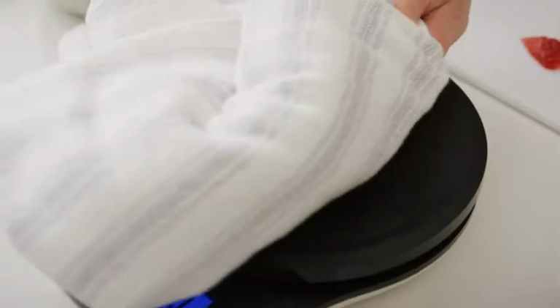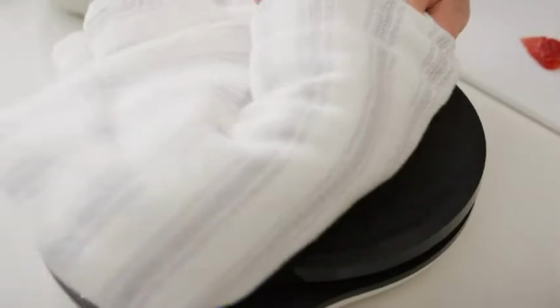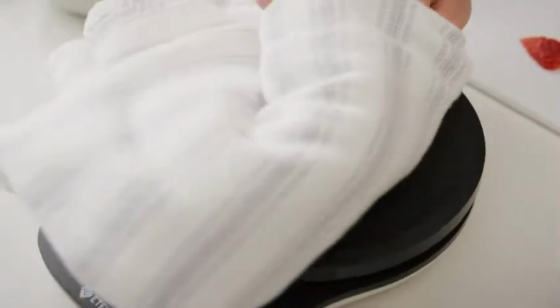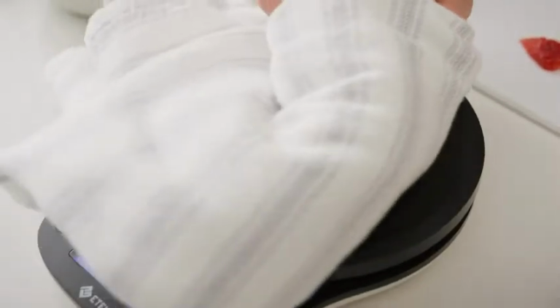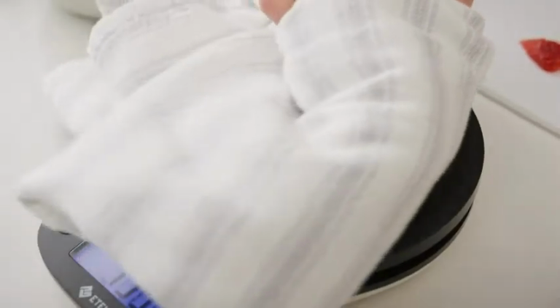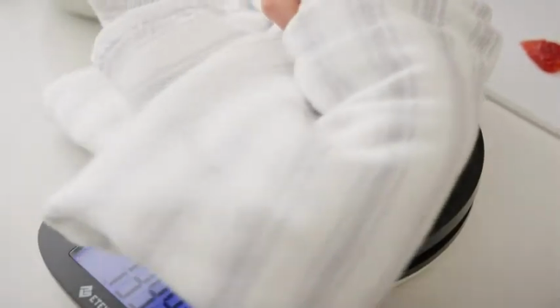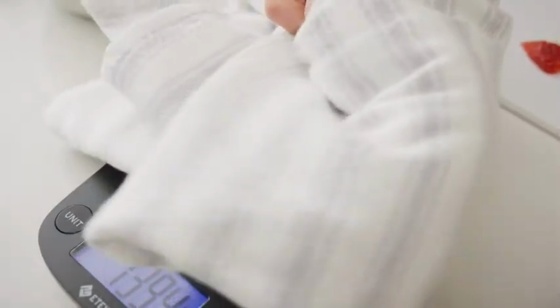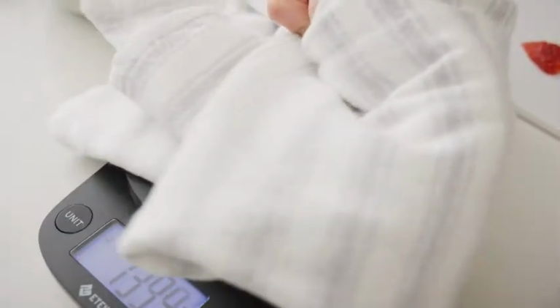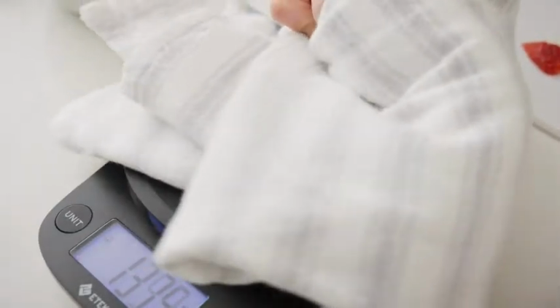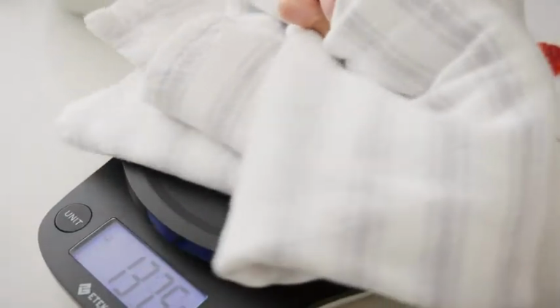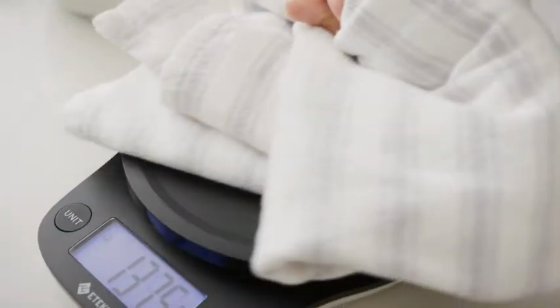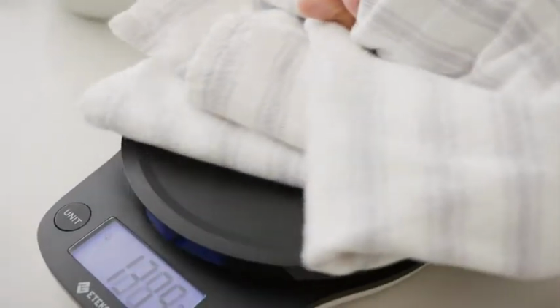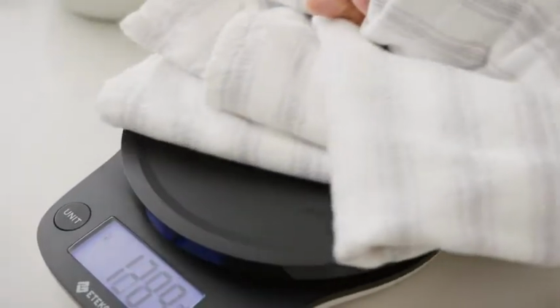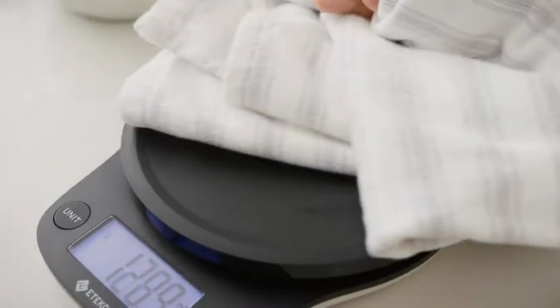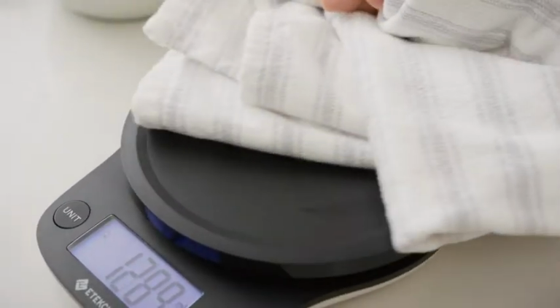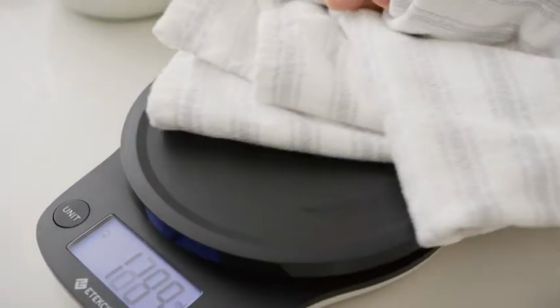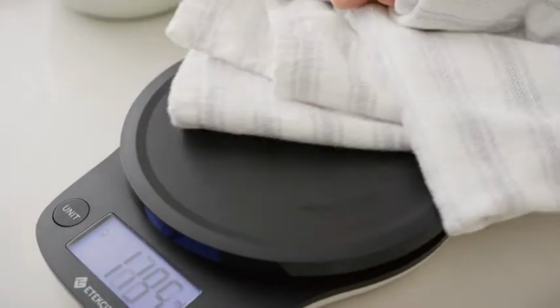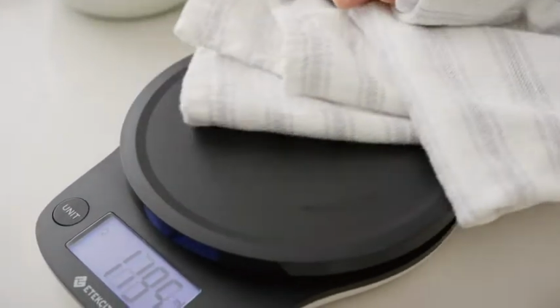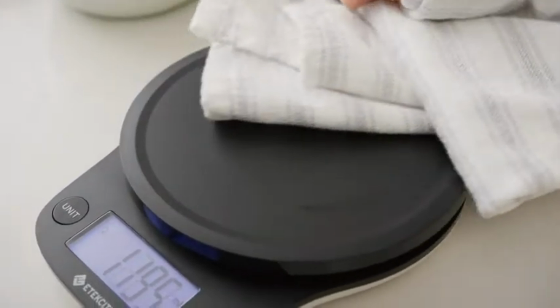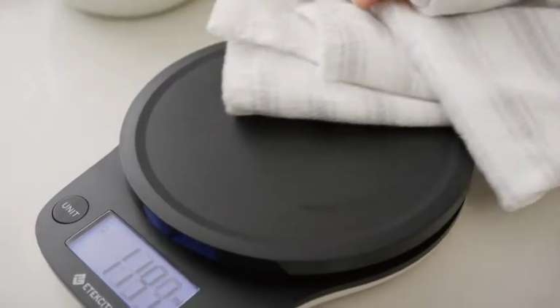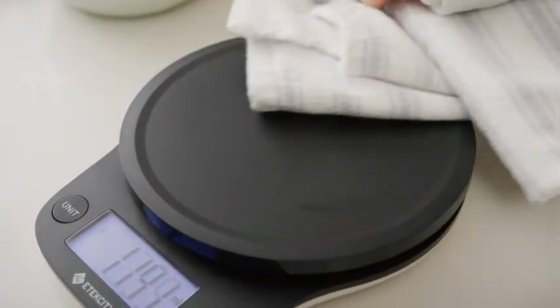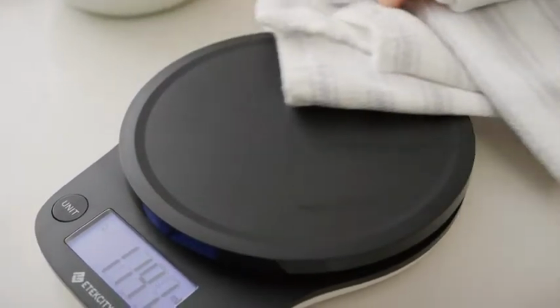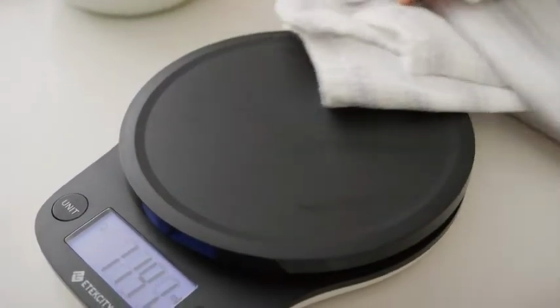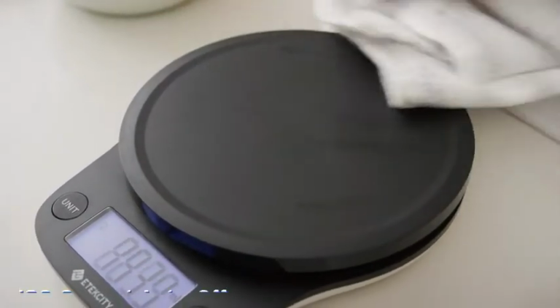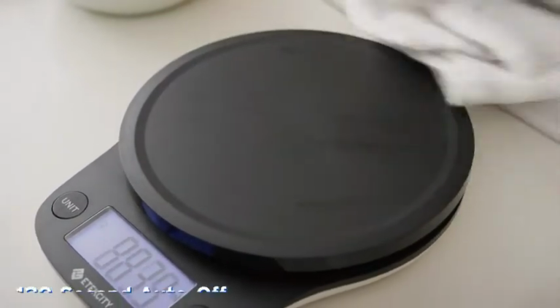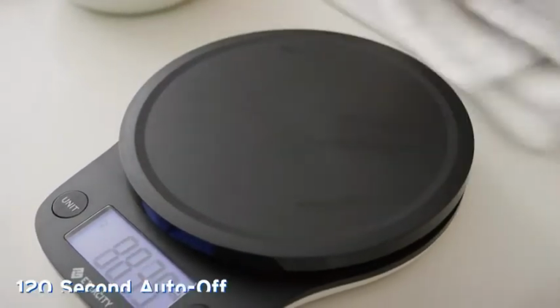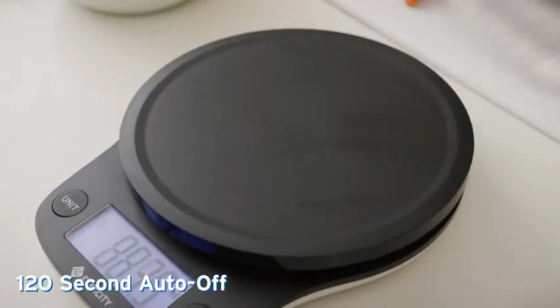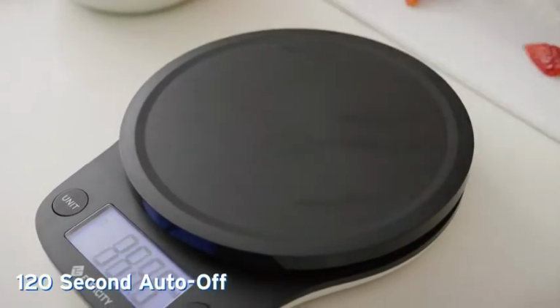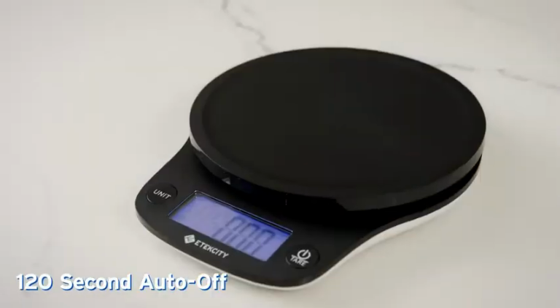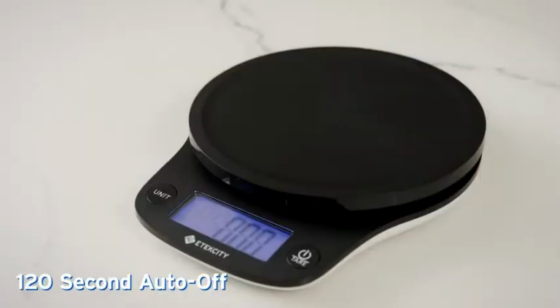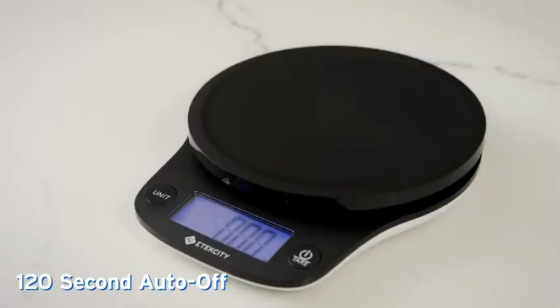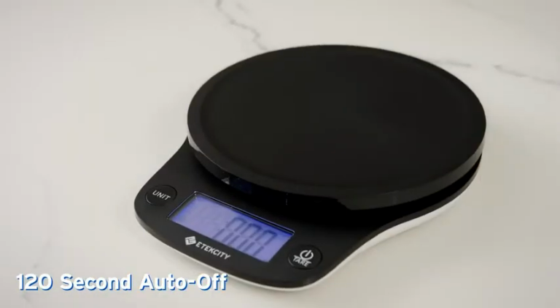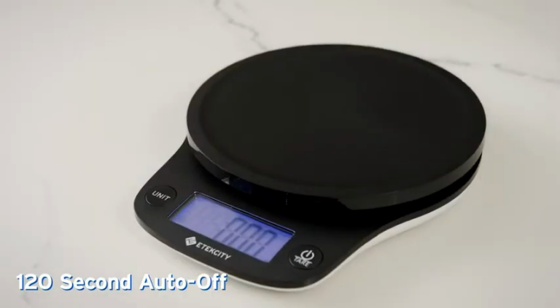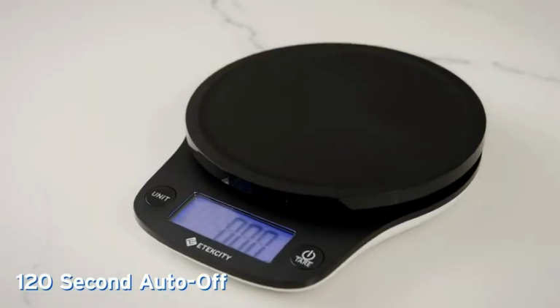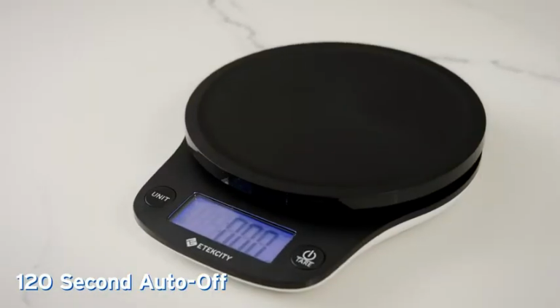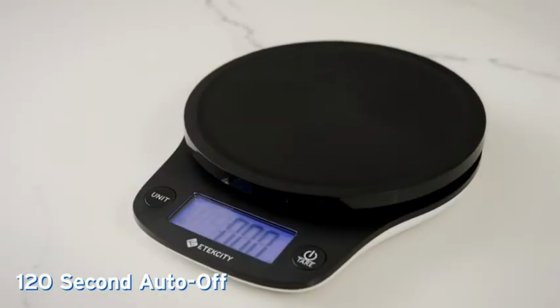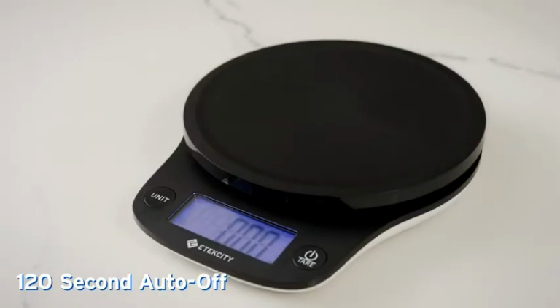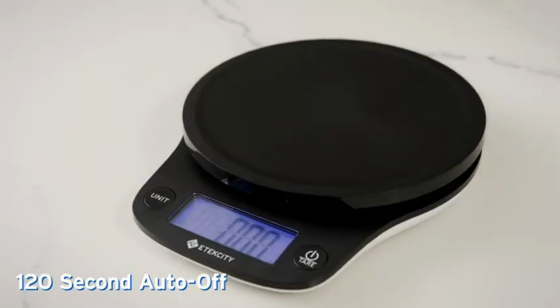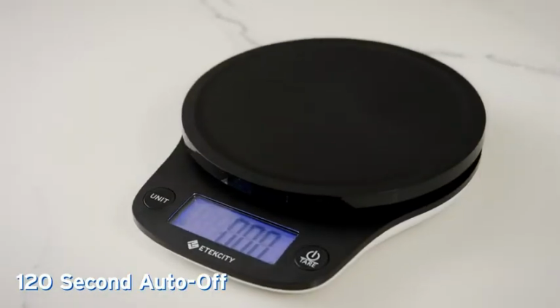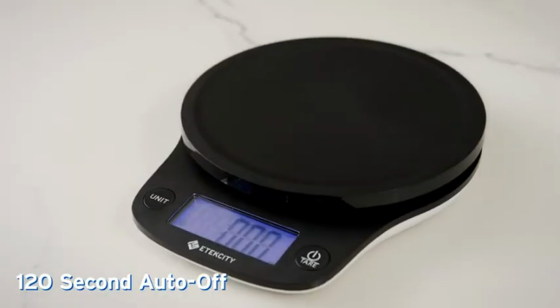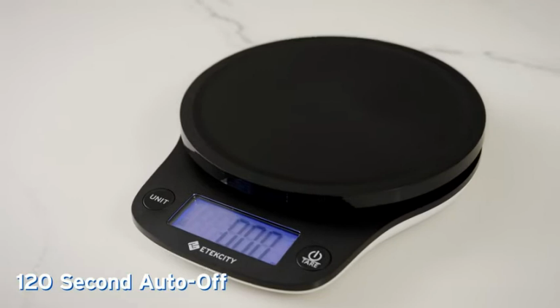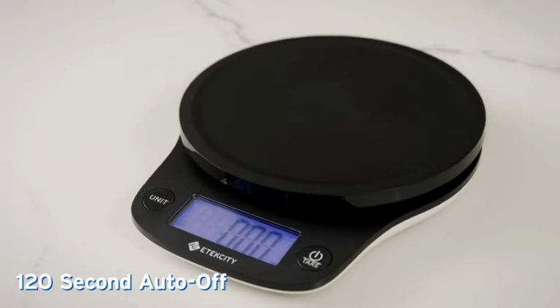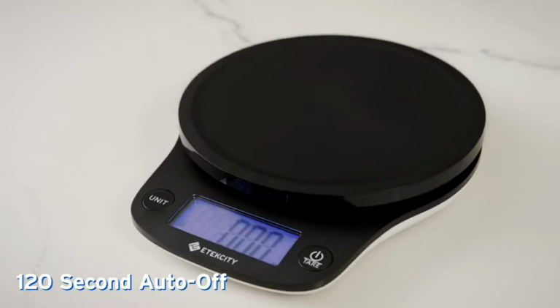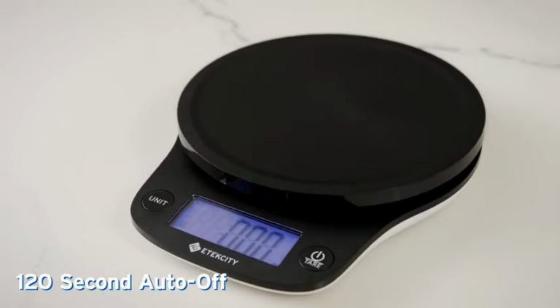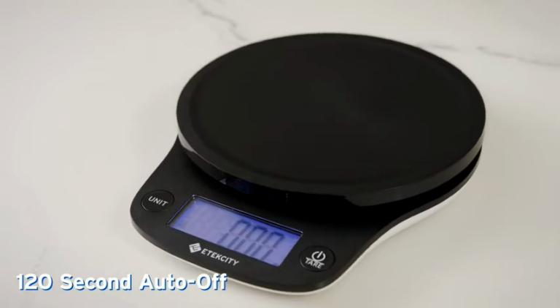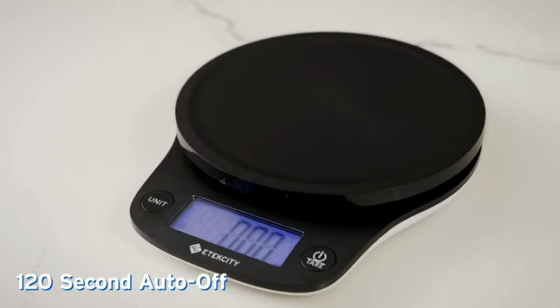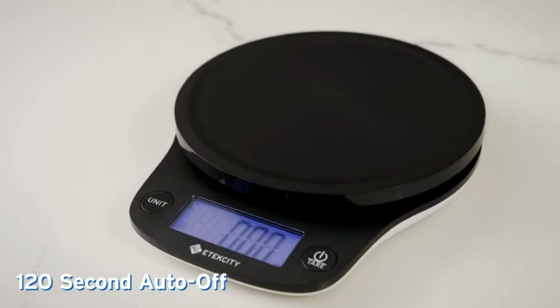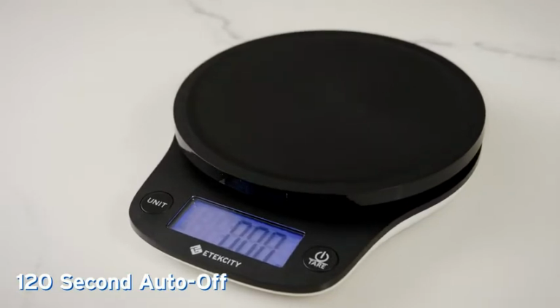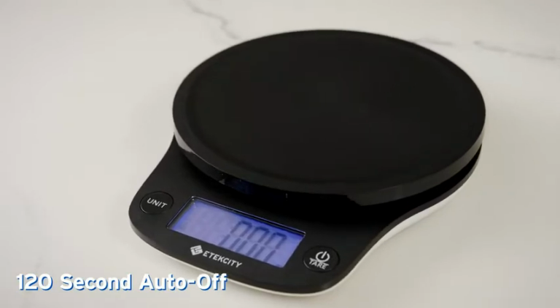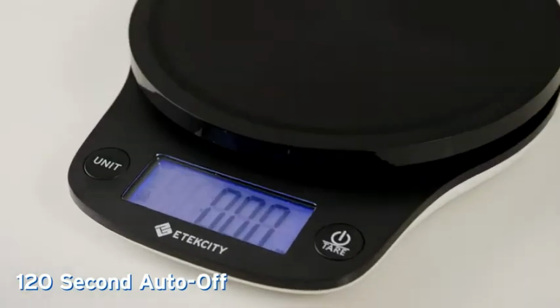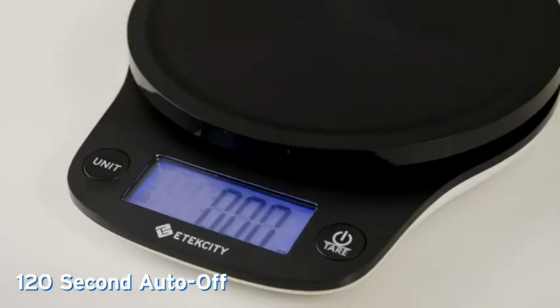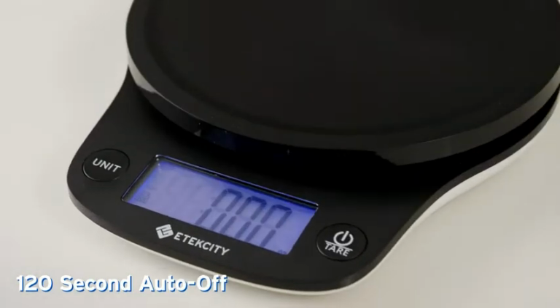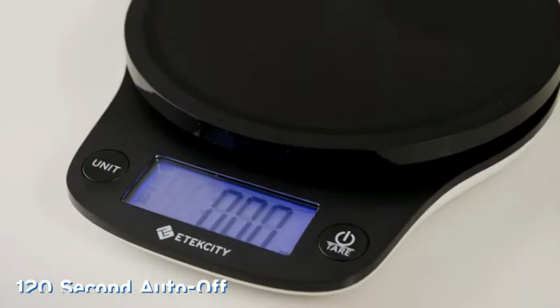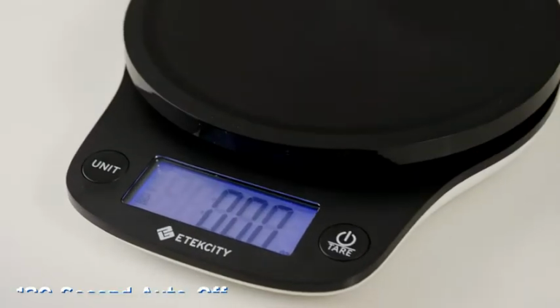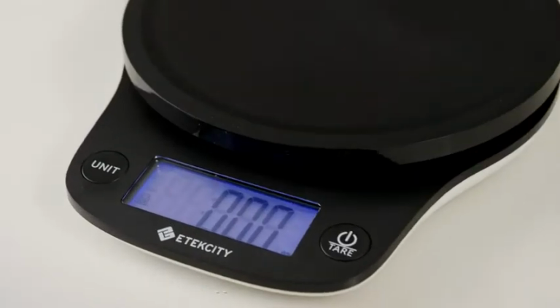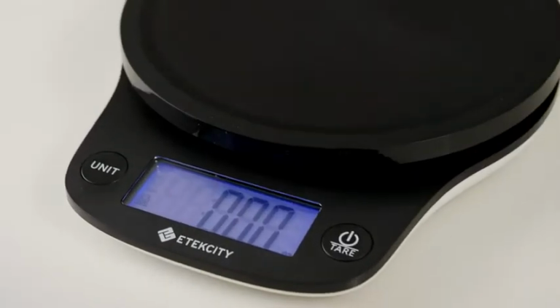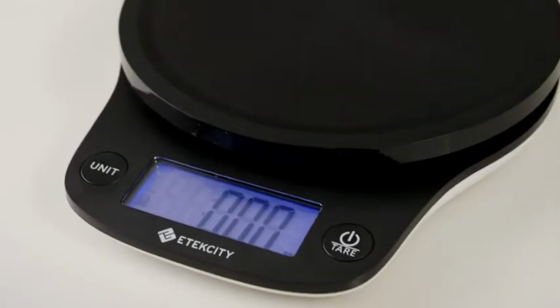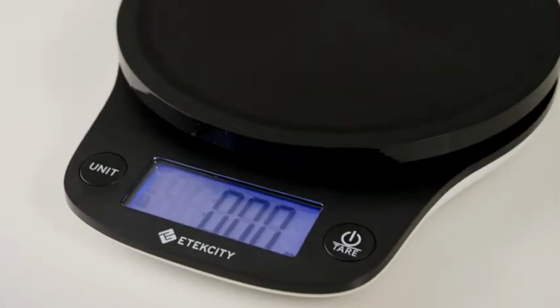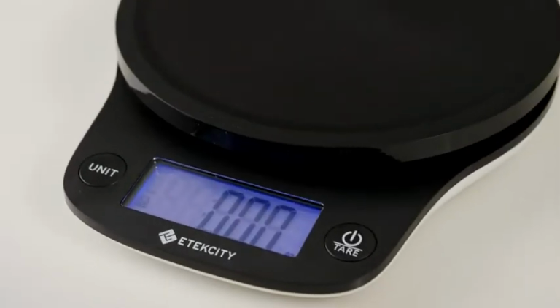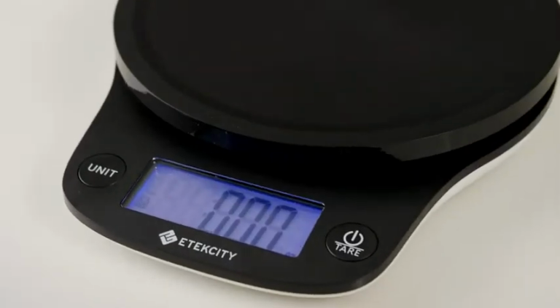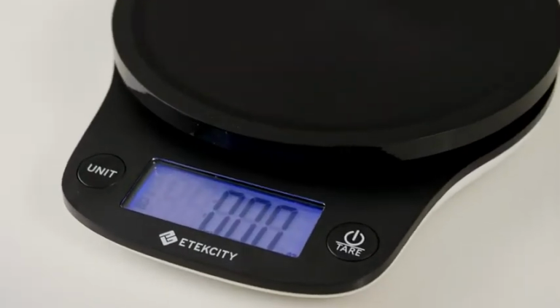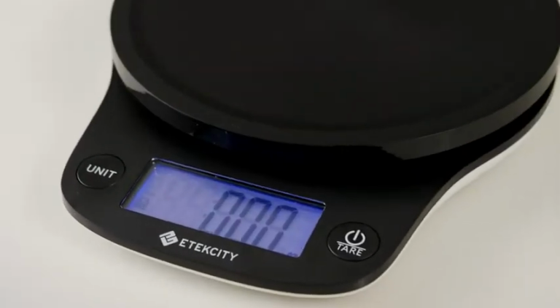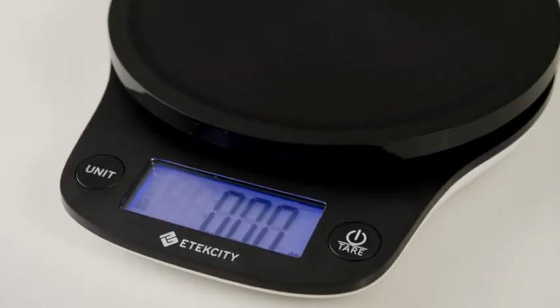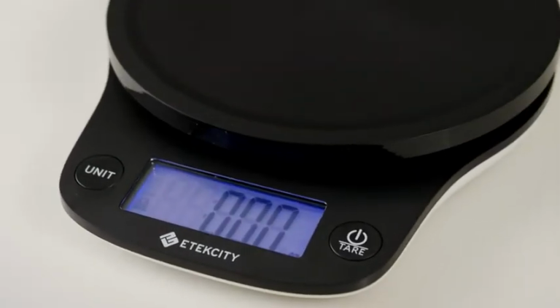When you're done, cleanup is a breeze. As soon as you wipe down the surface, the scale is ready to use again.